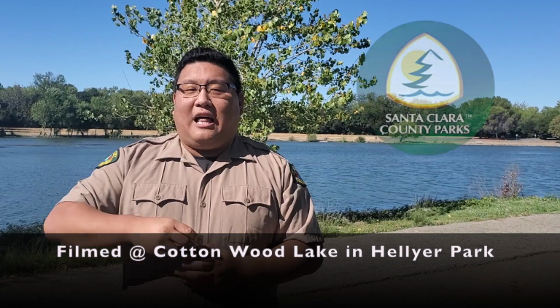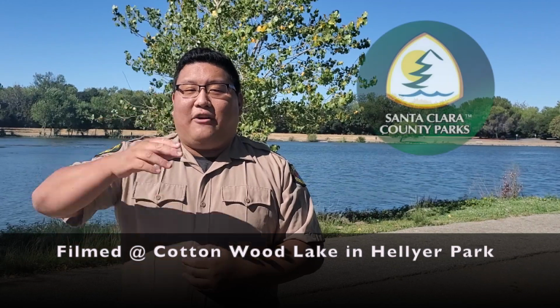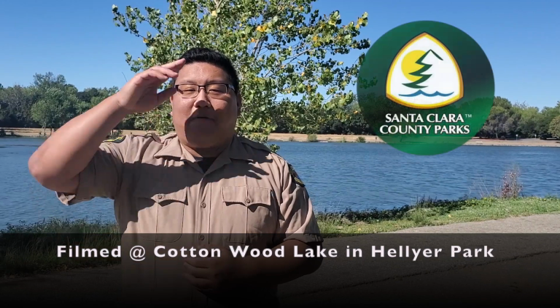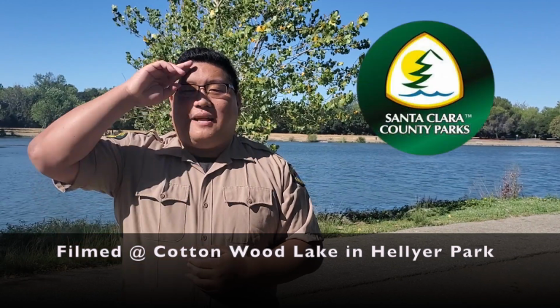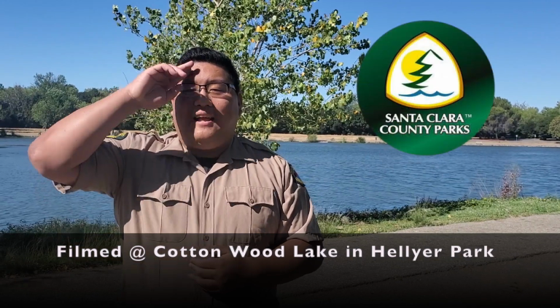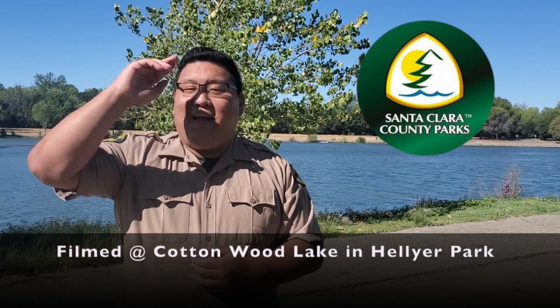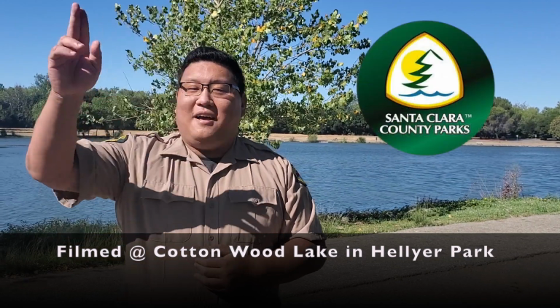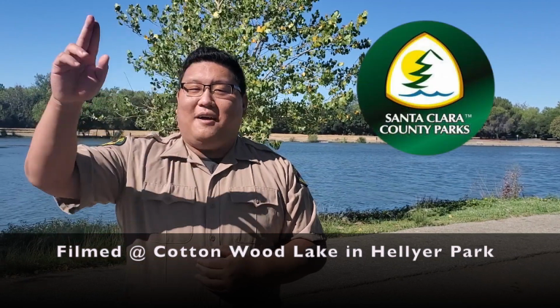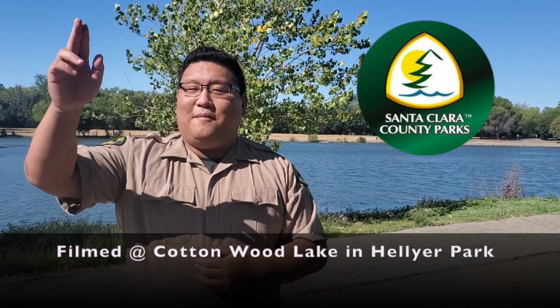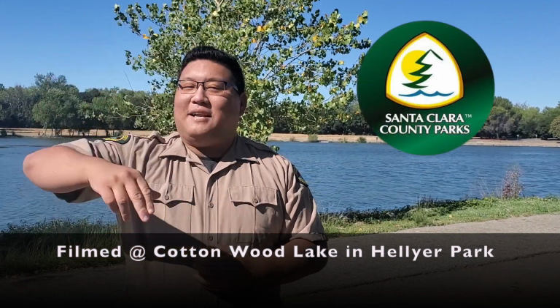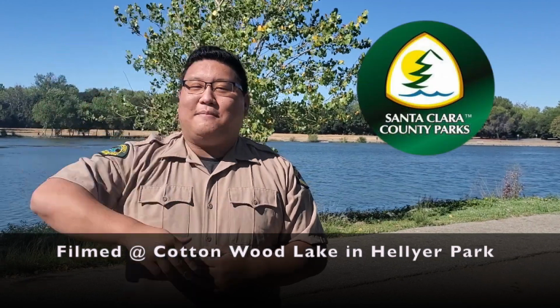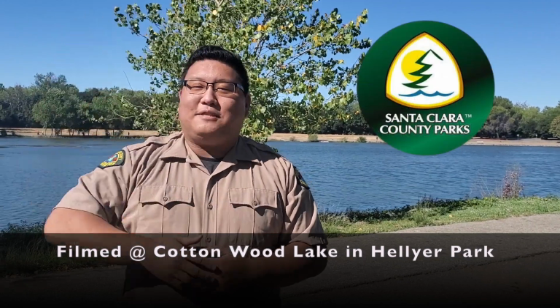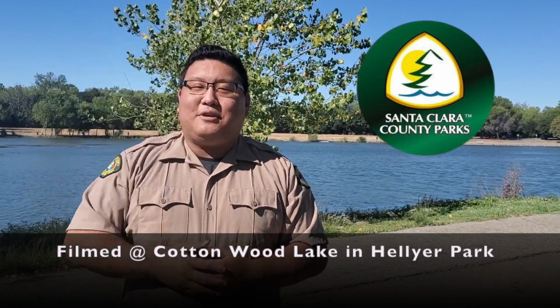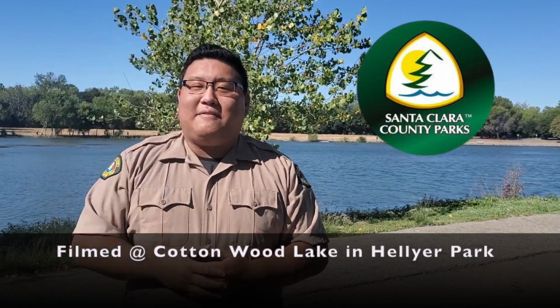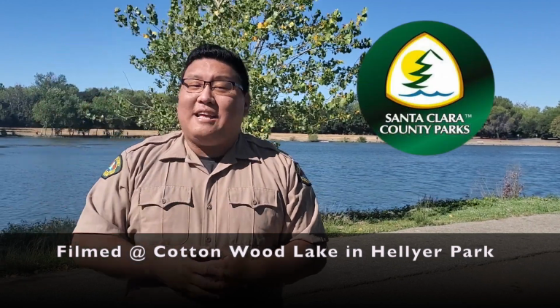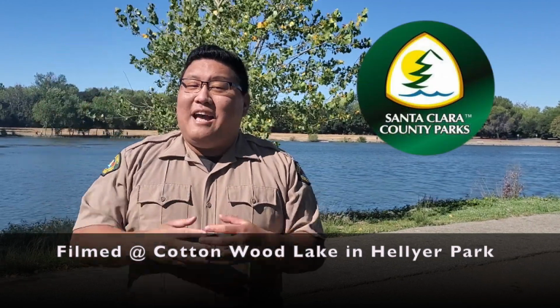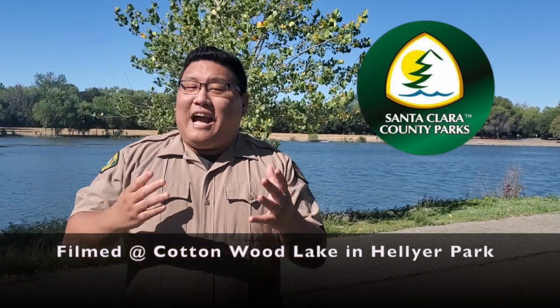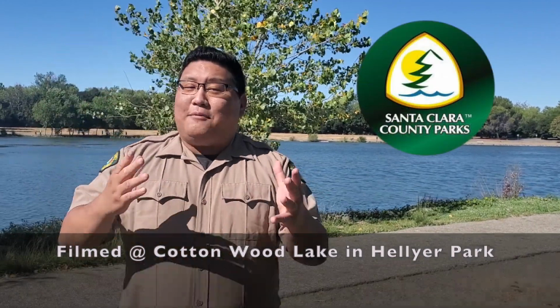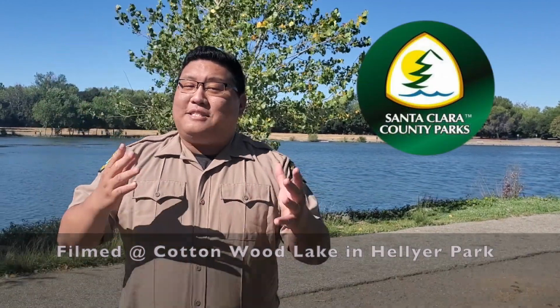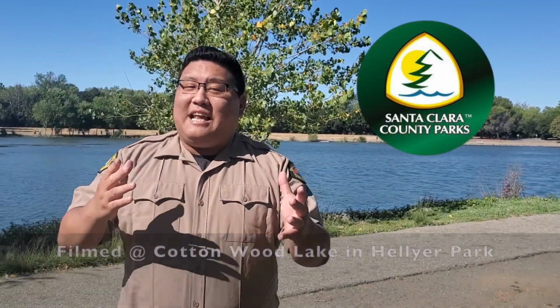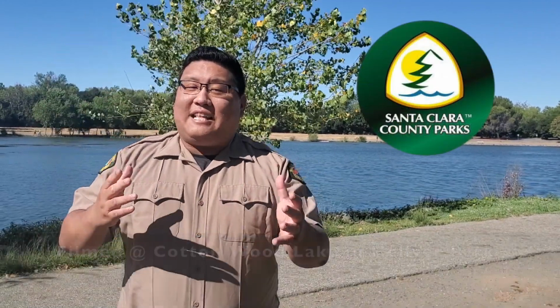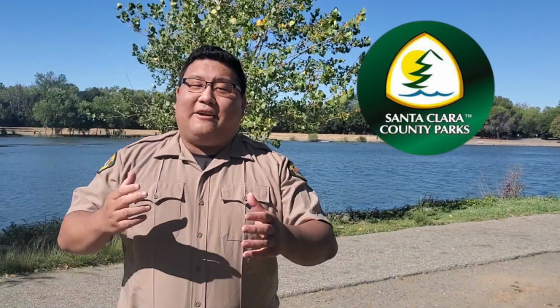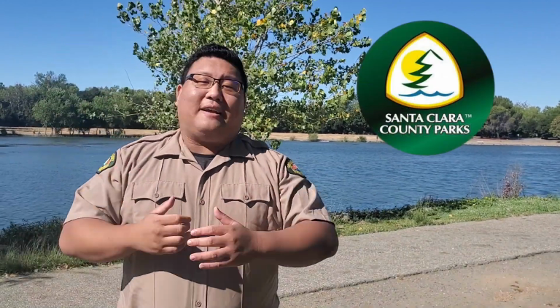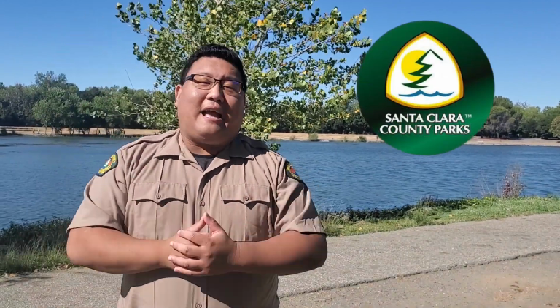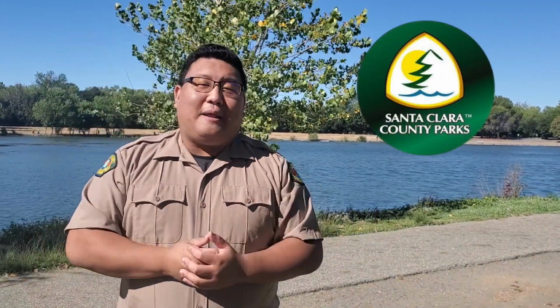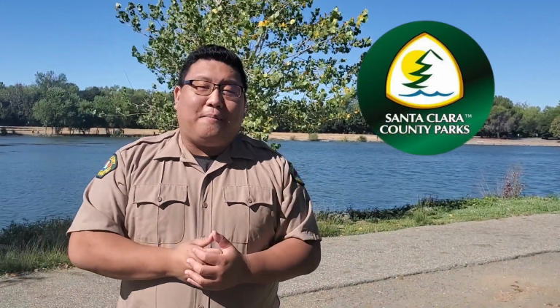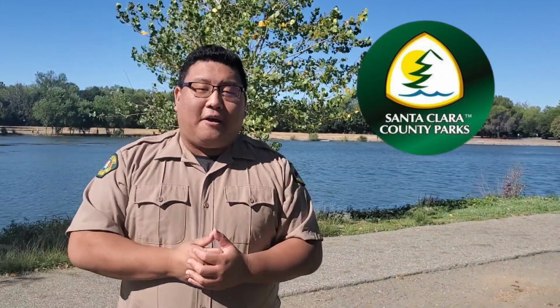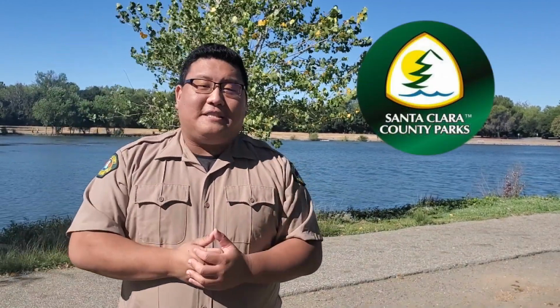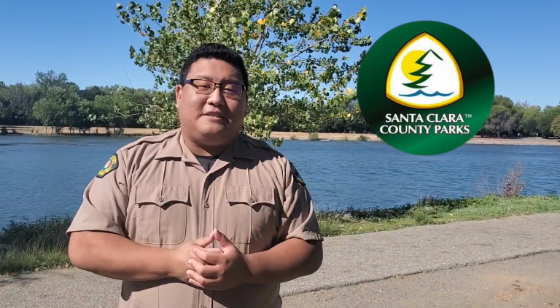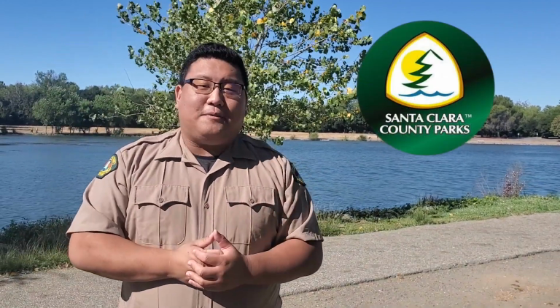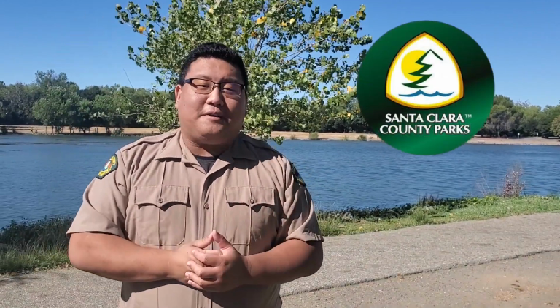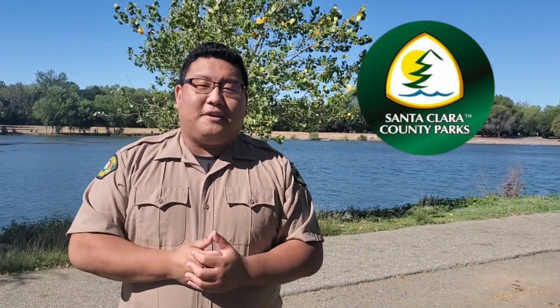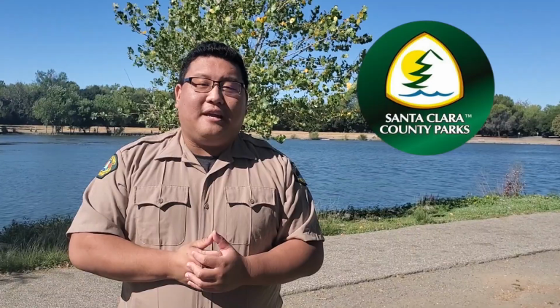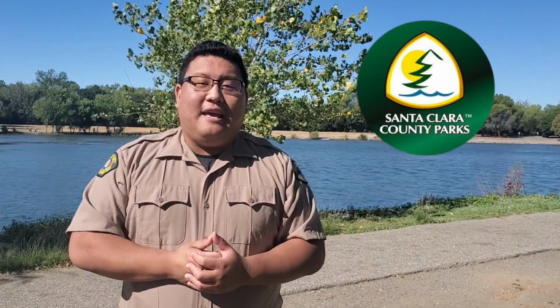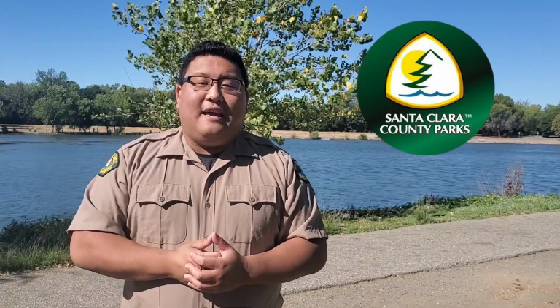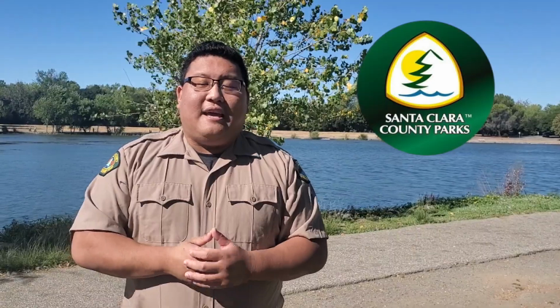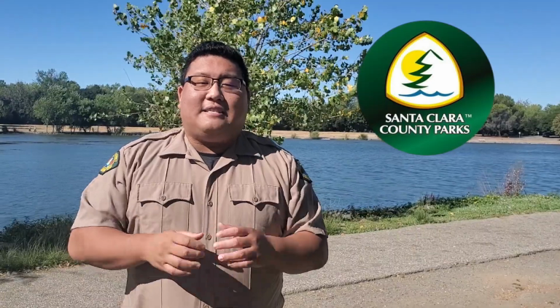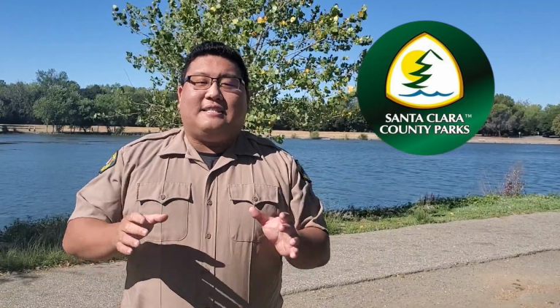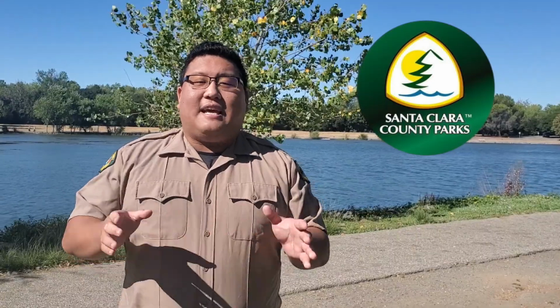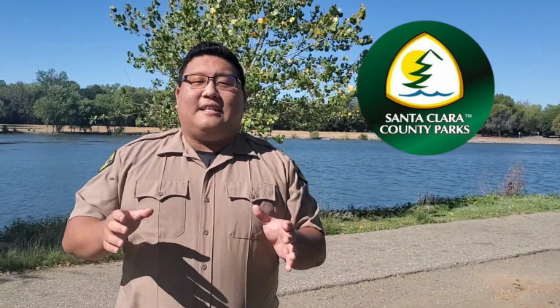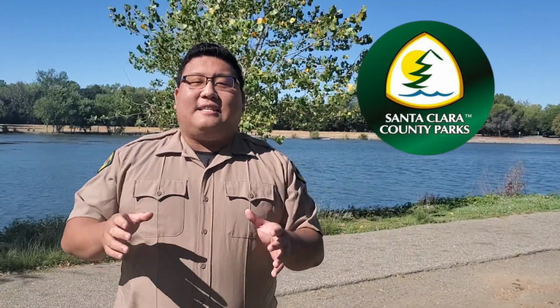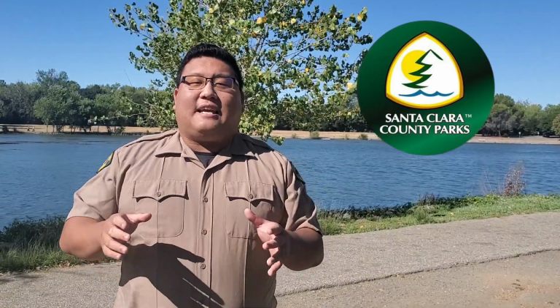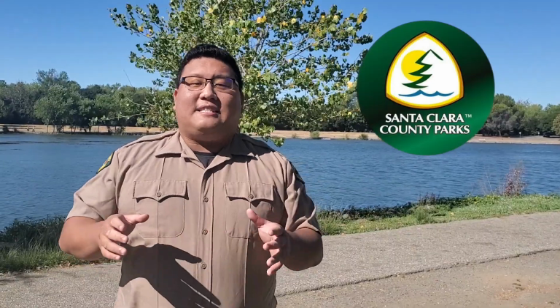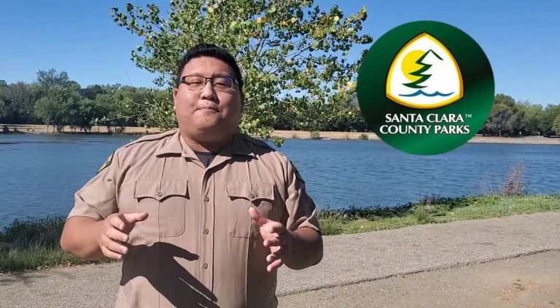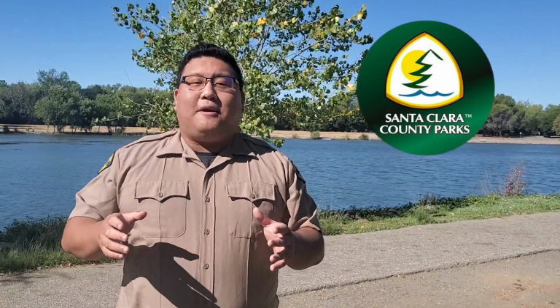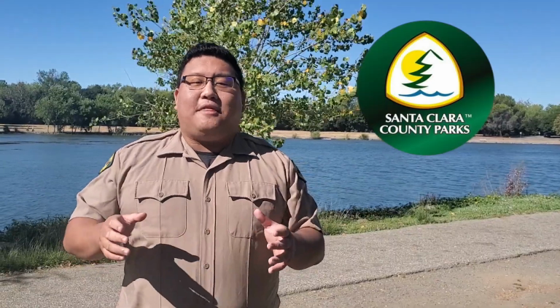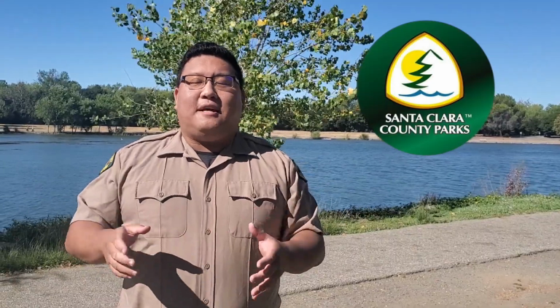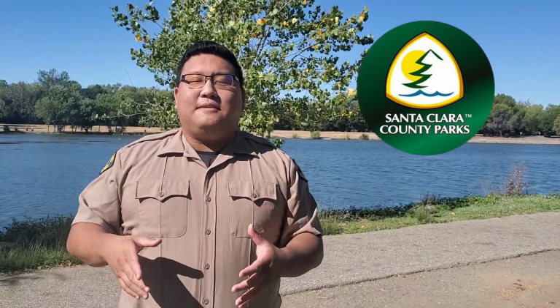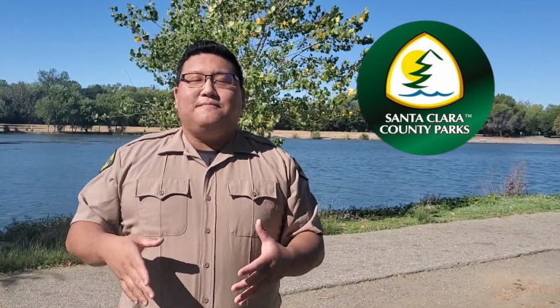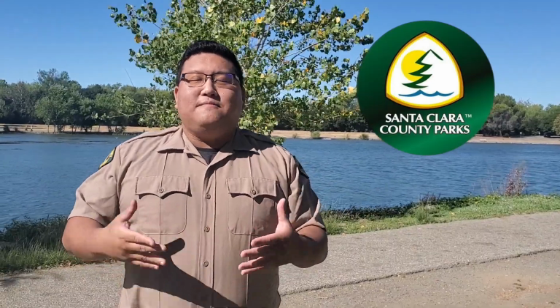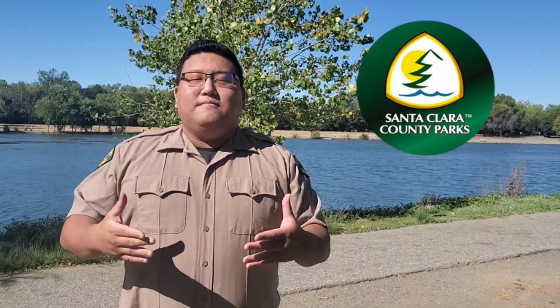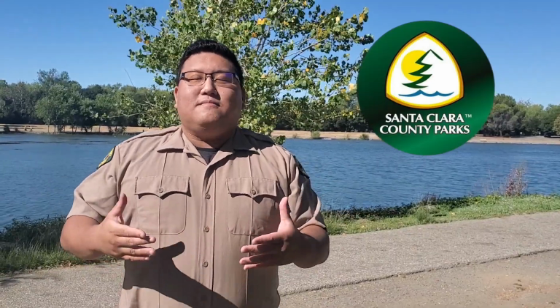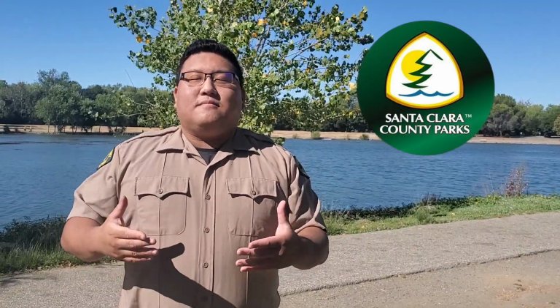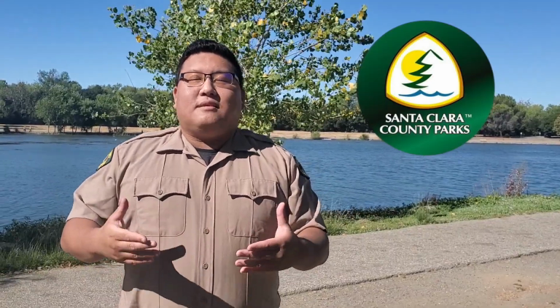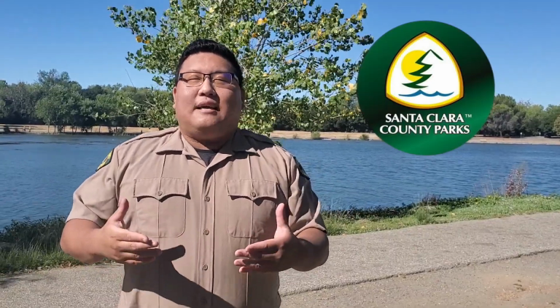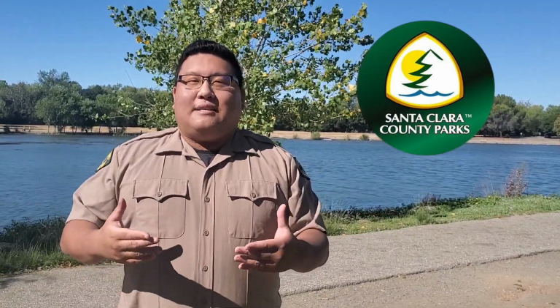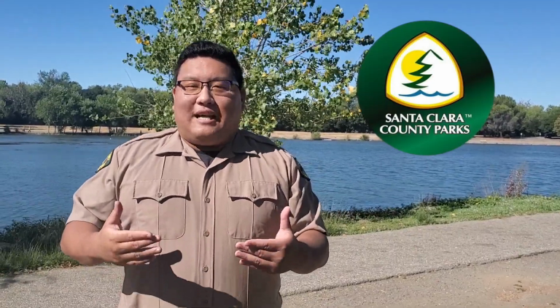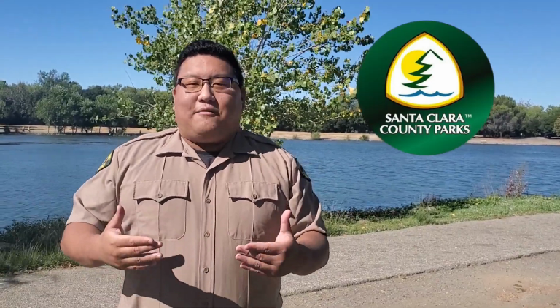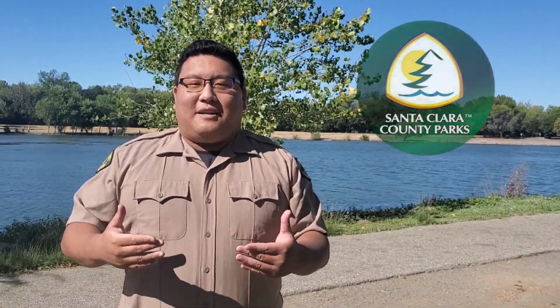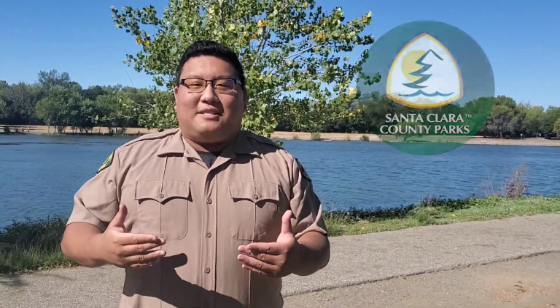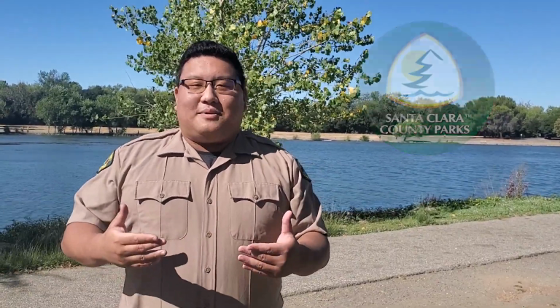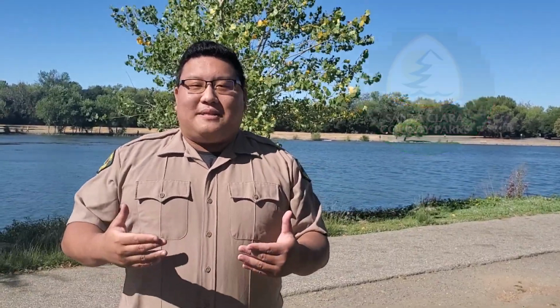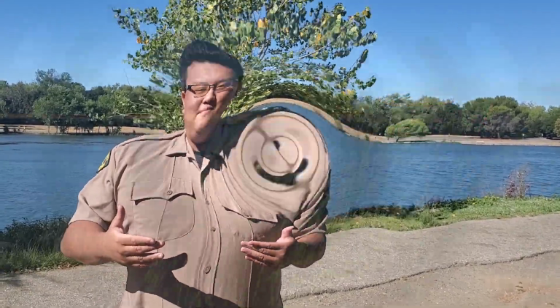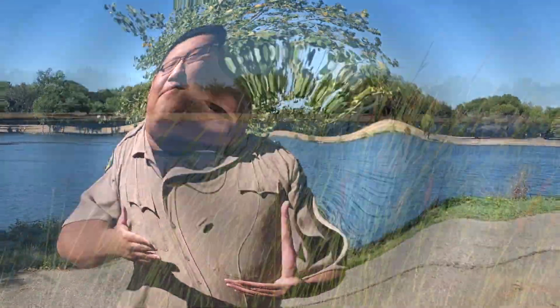Hello everybody, my name is Travis, I'm your Santa Clara County Parks interpreter, and today let's take a deep breath and dive right into it.